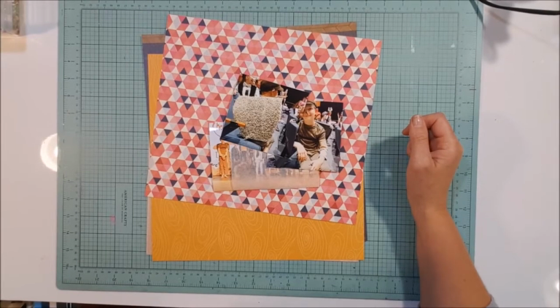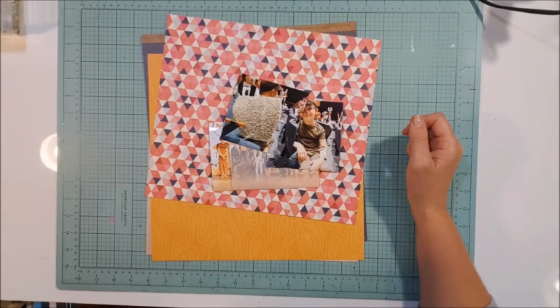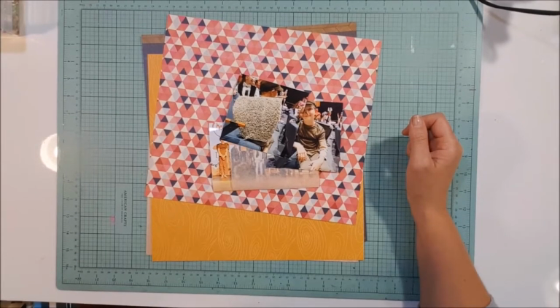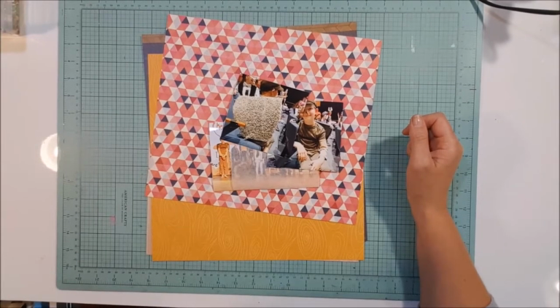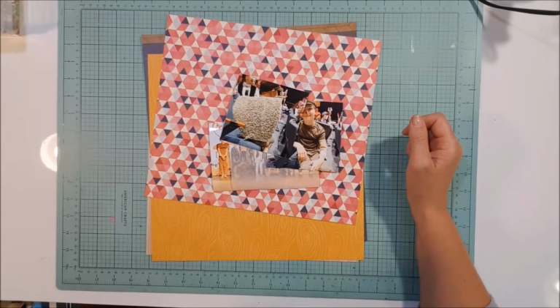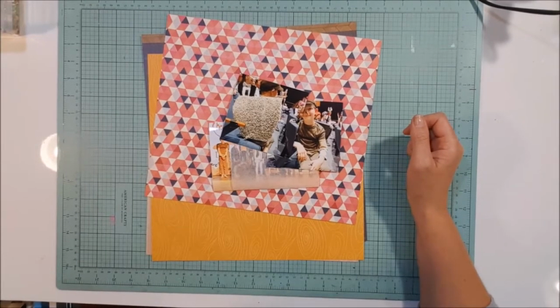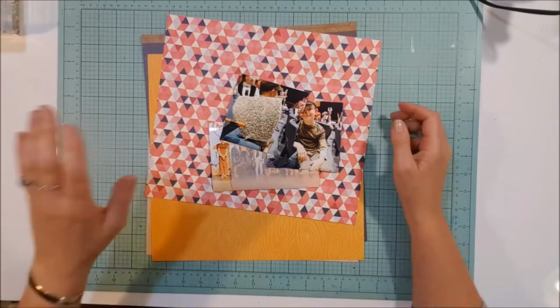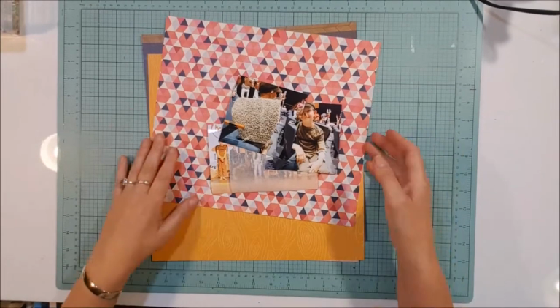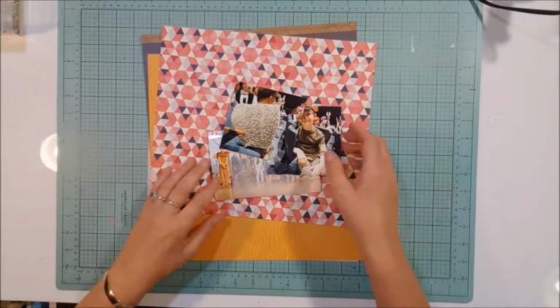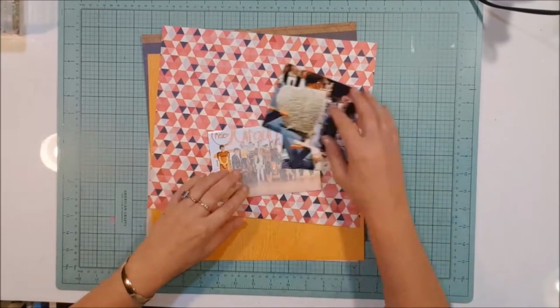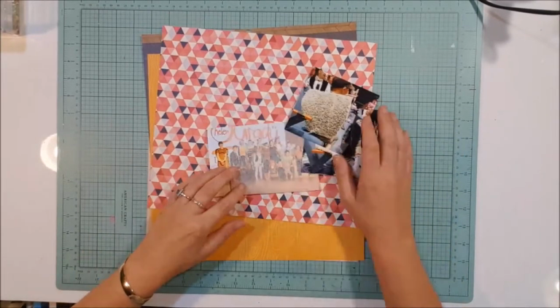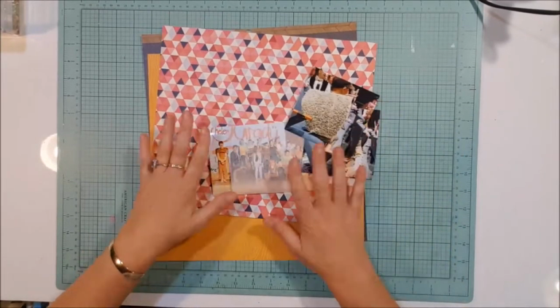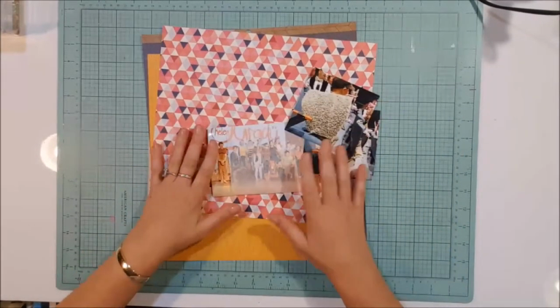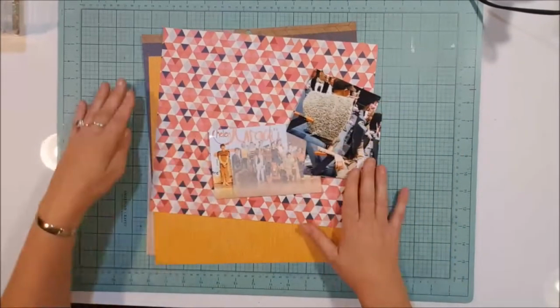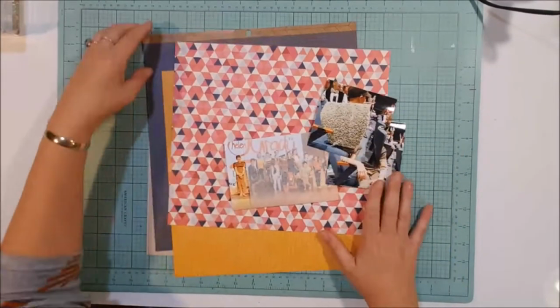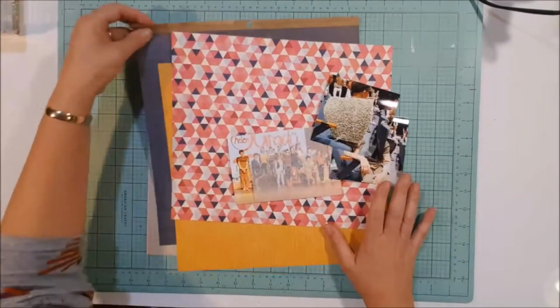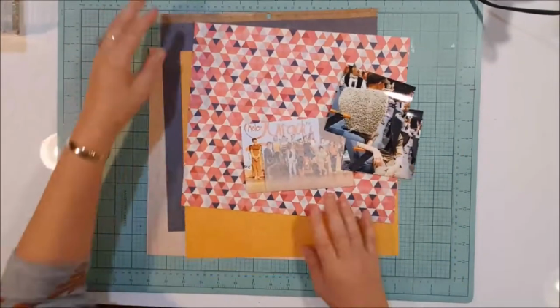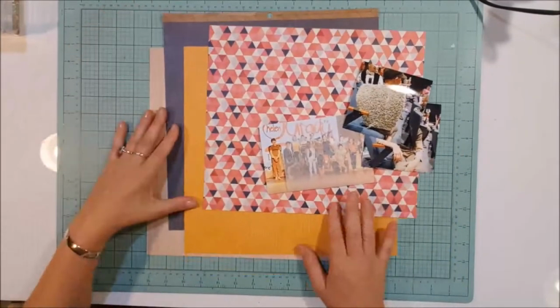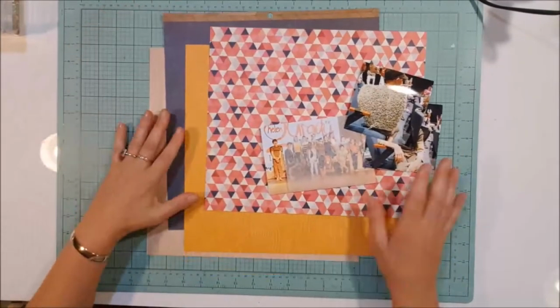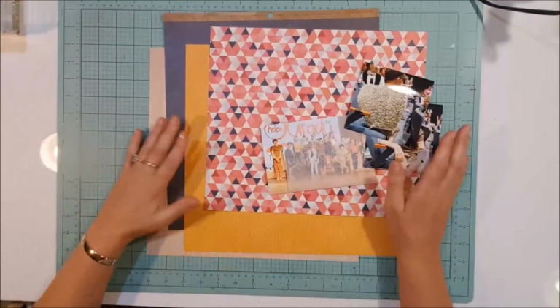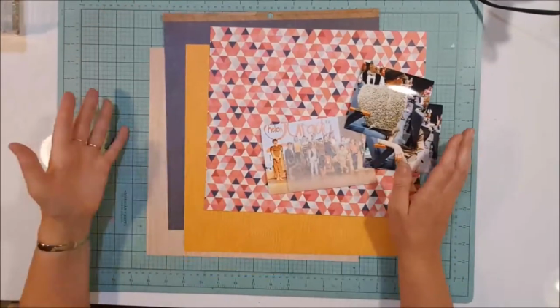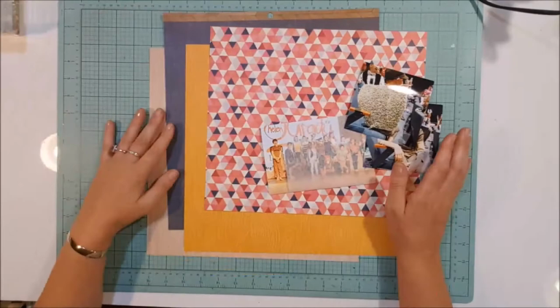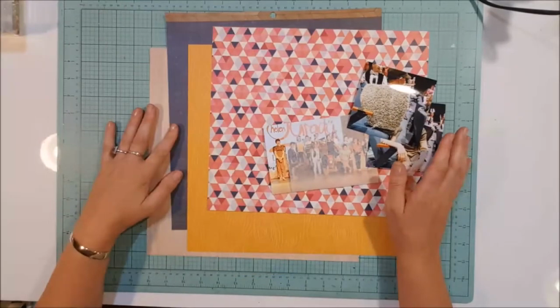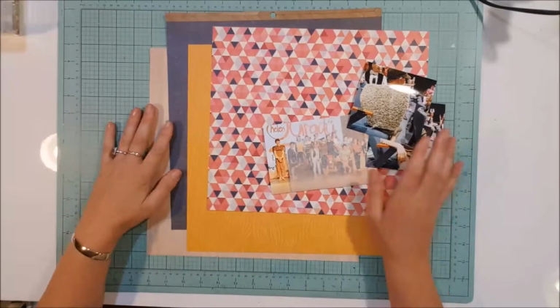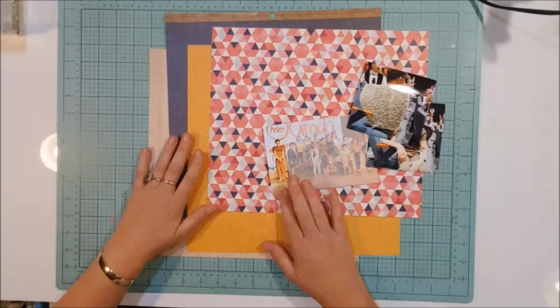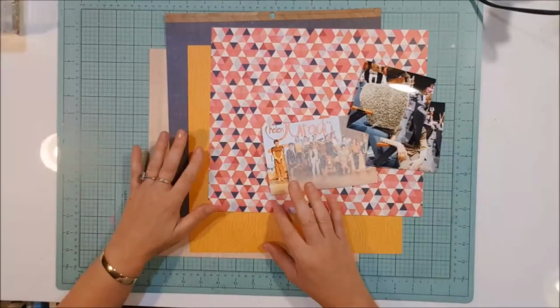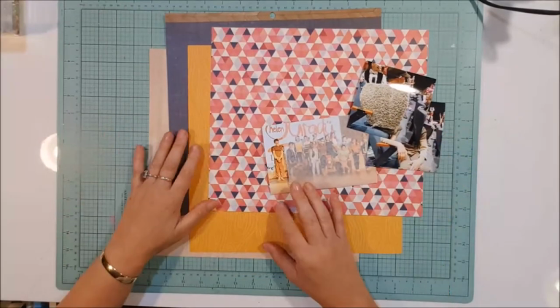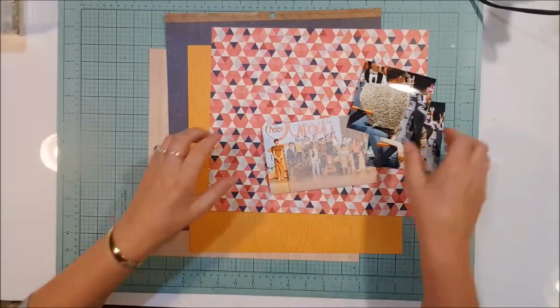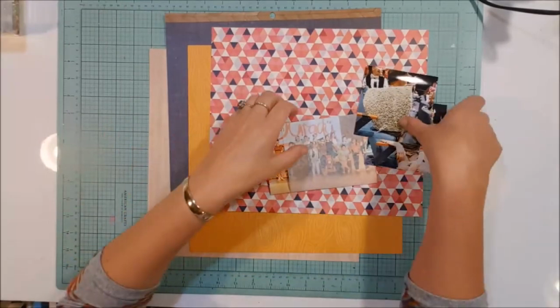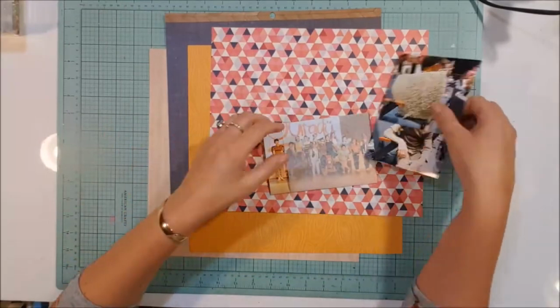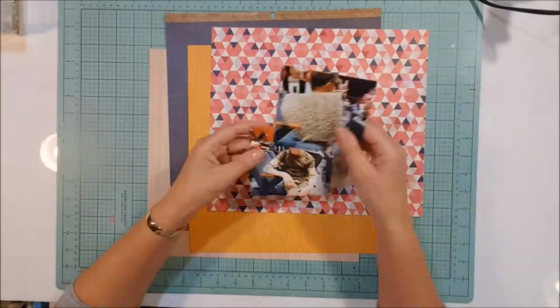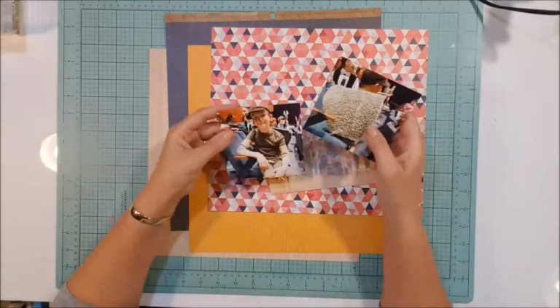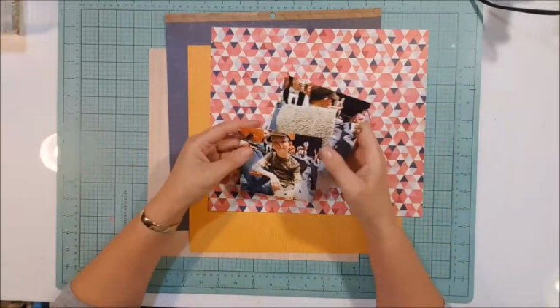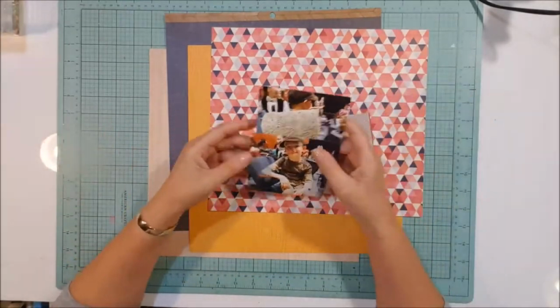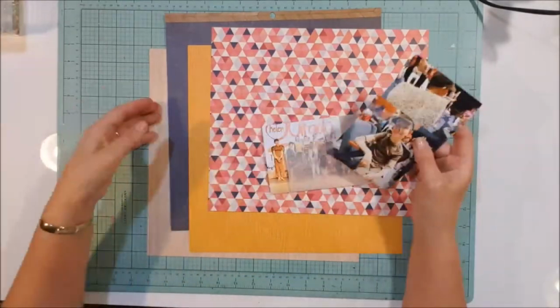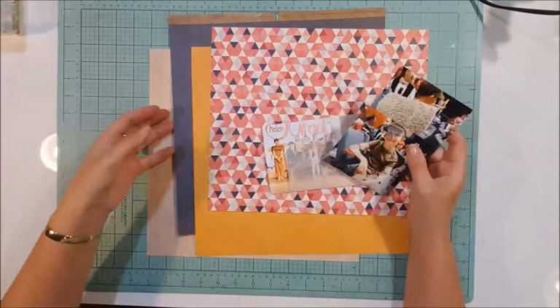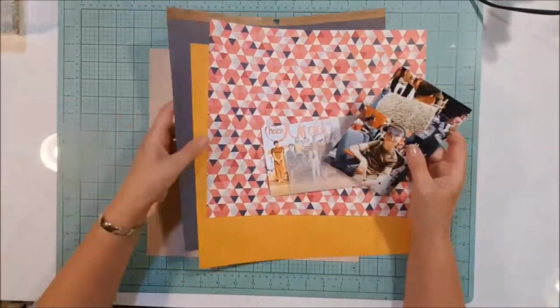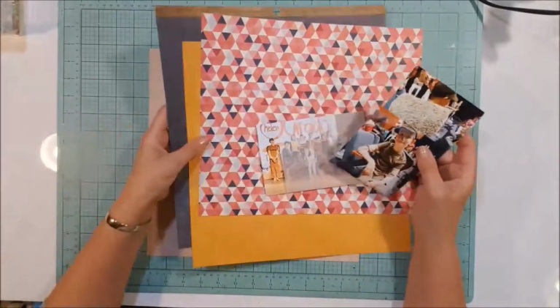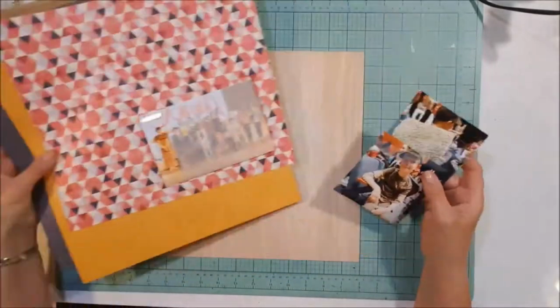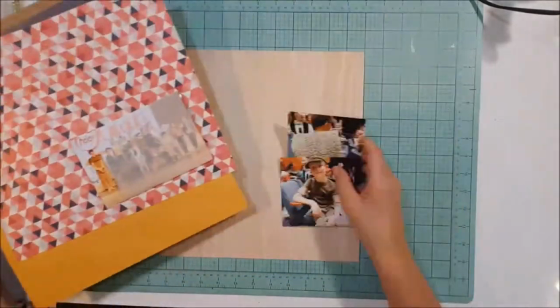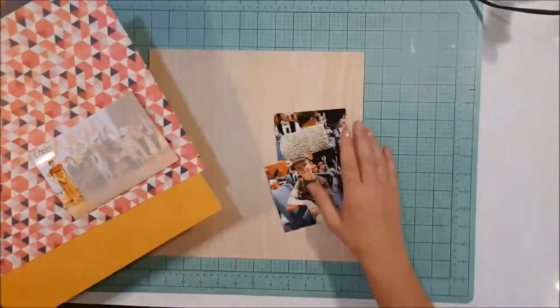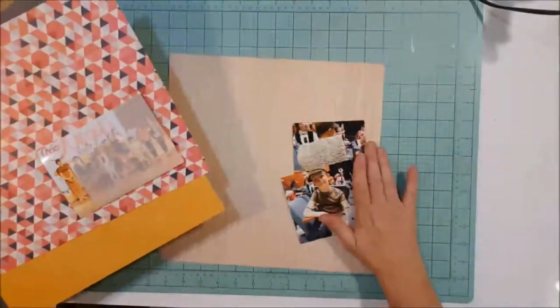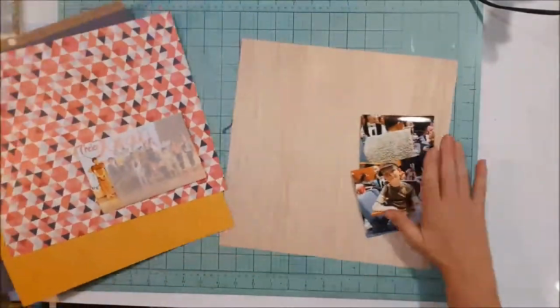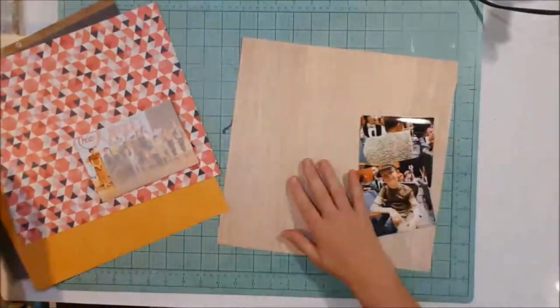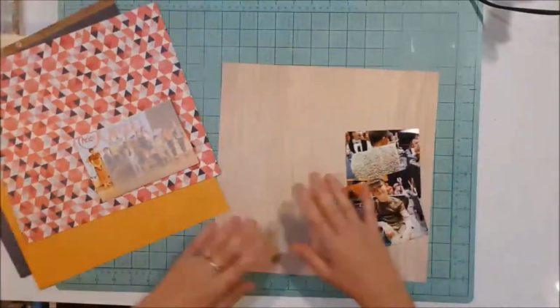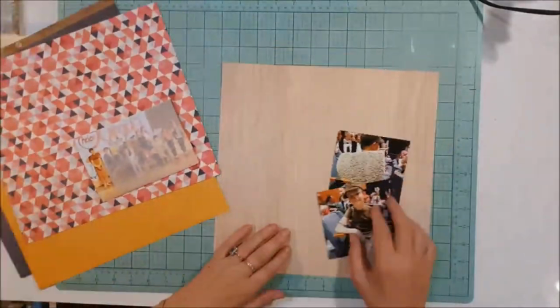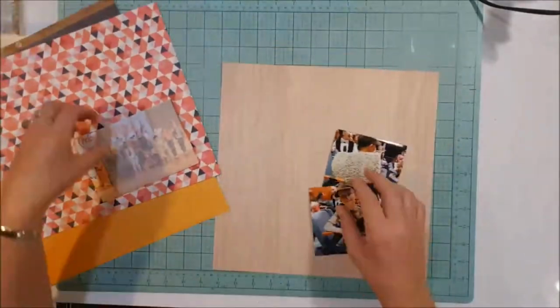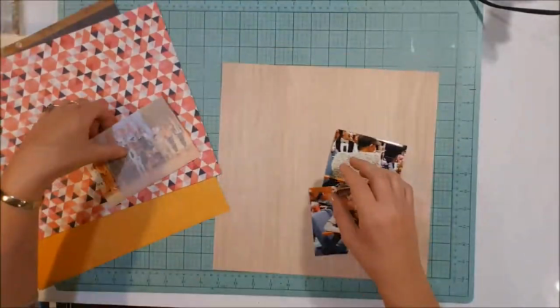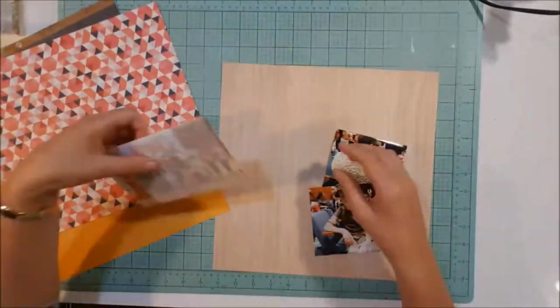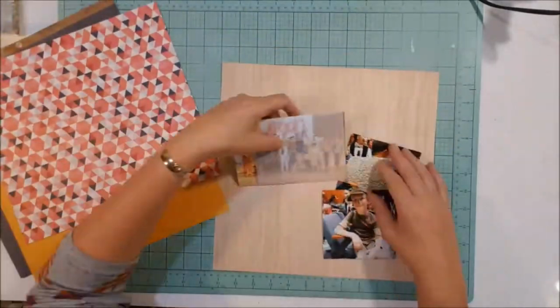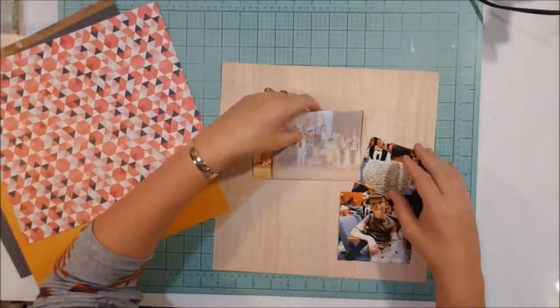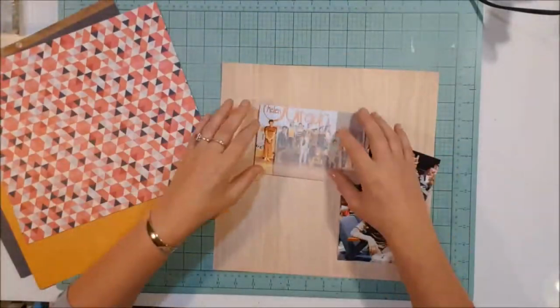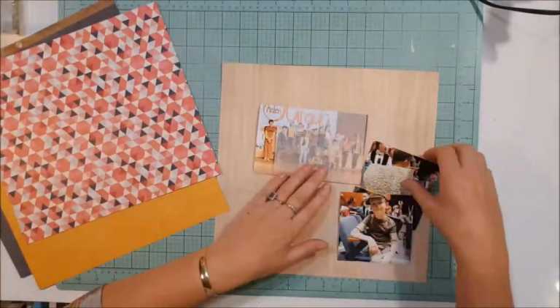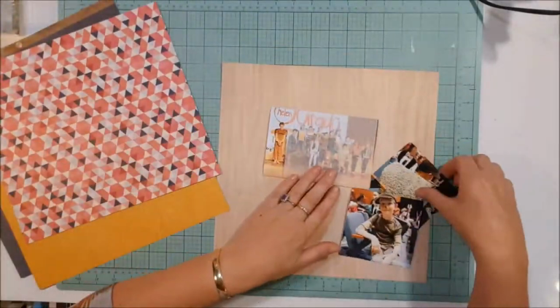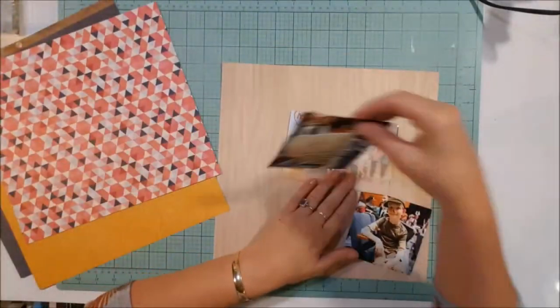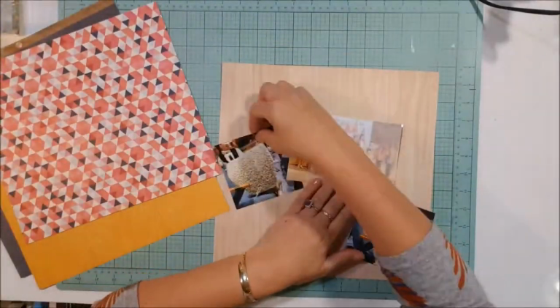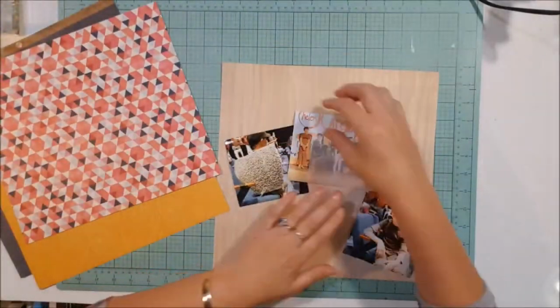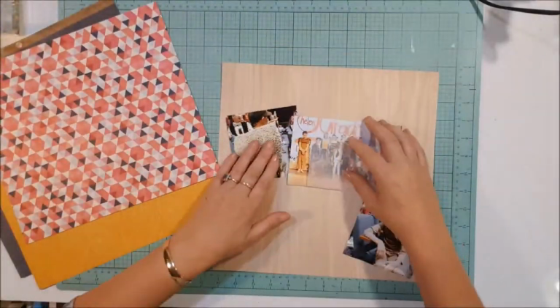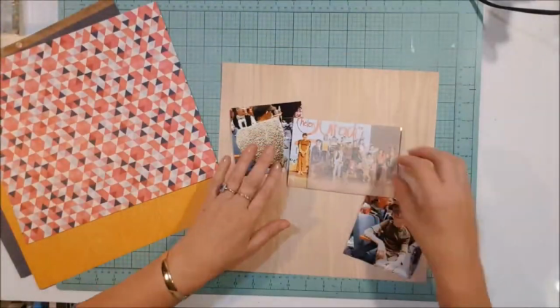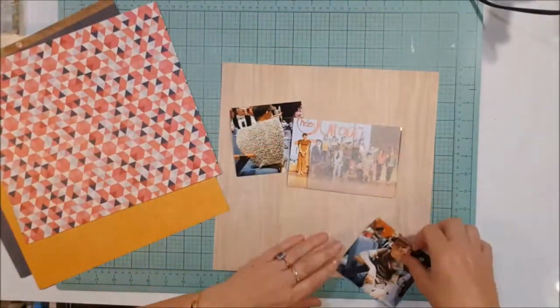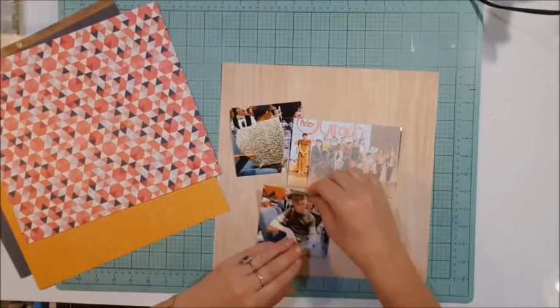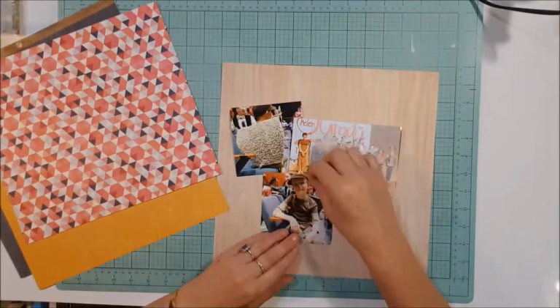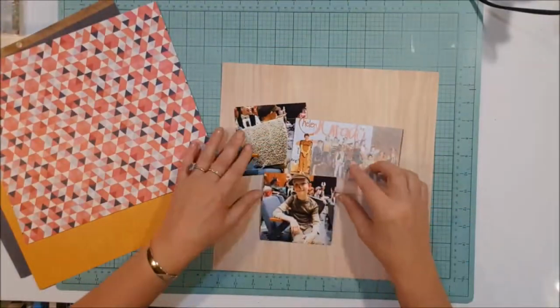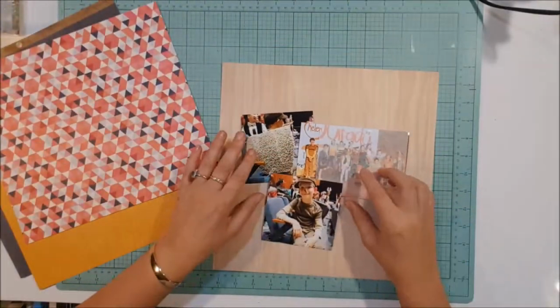Hi all, Cynthia here from NB Pretty Papers, up today on the Crafty Maven Getaway with a Sketched Out Thursday.